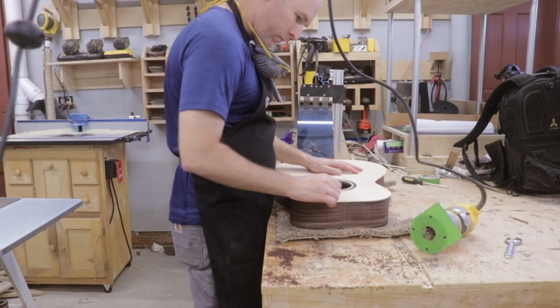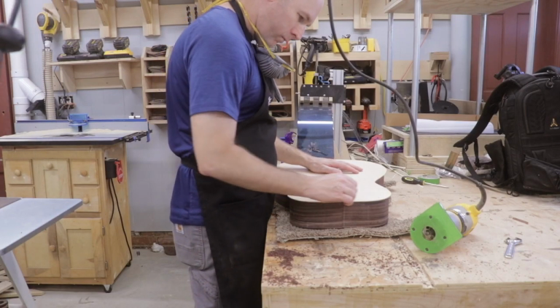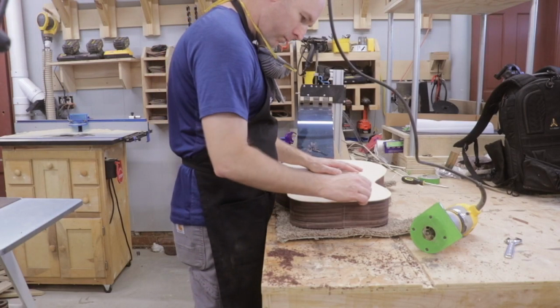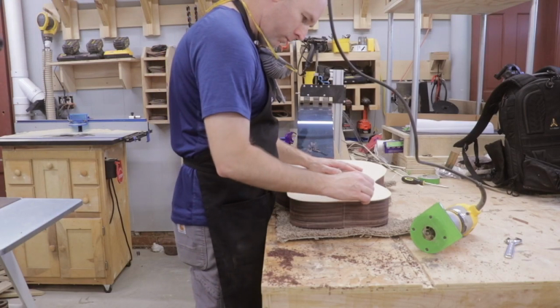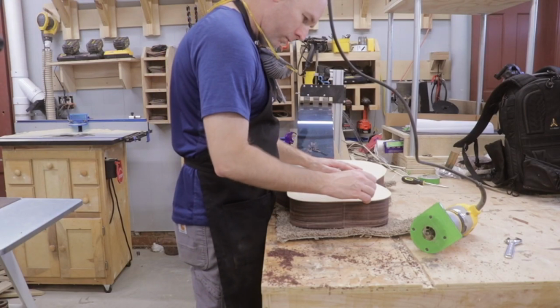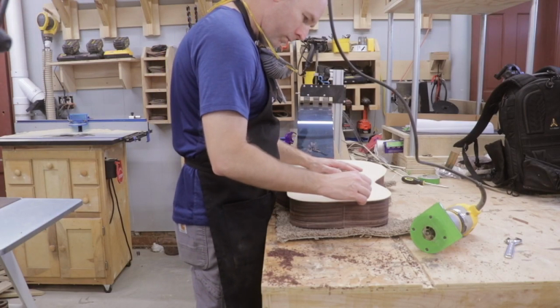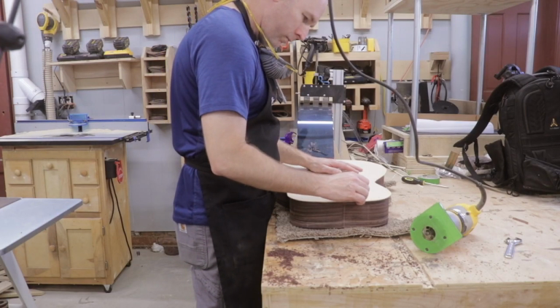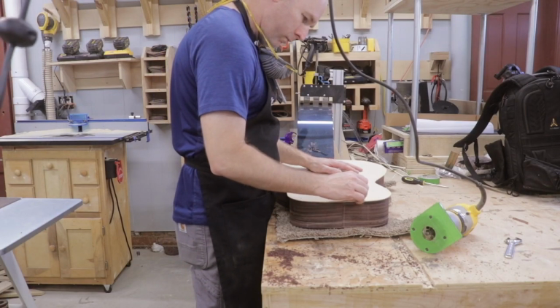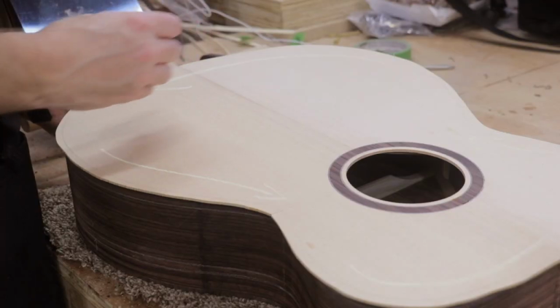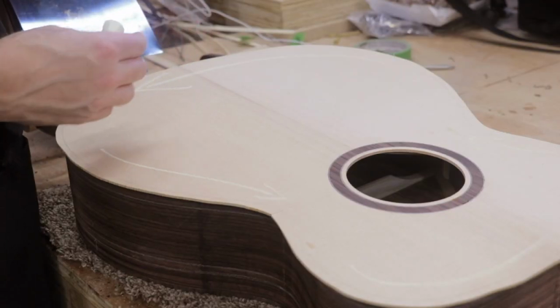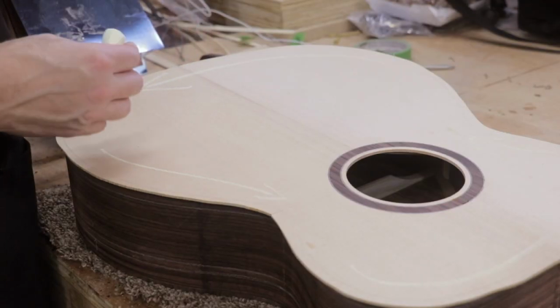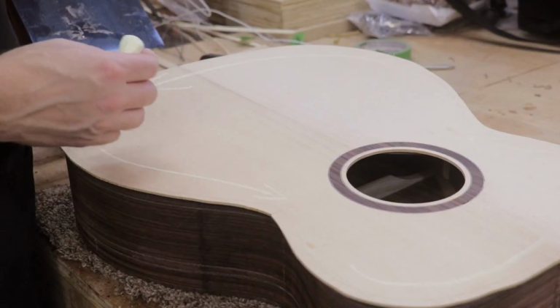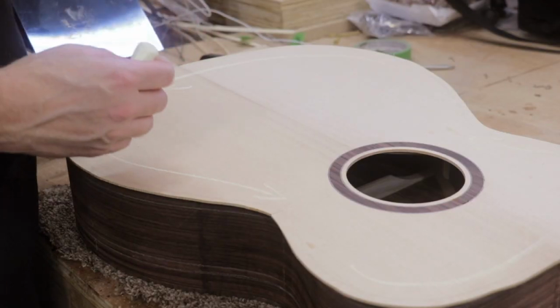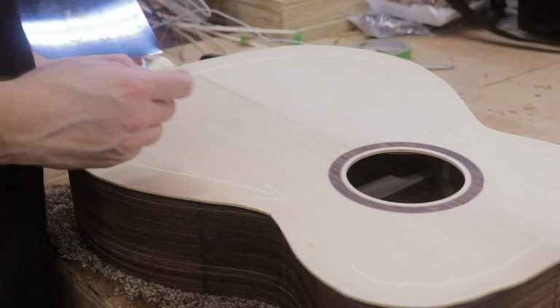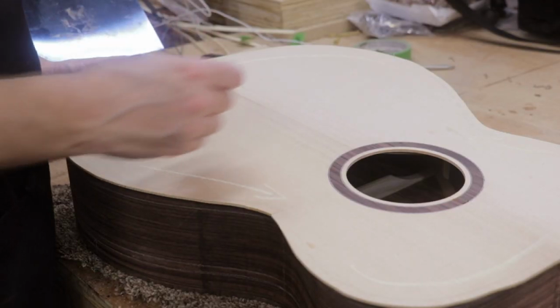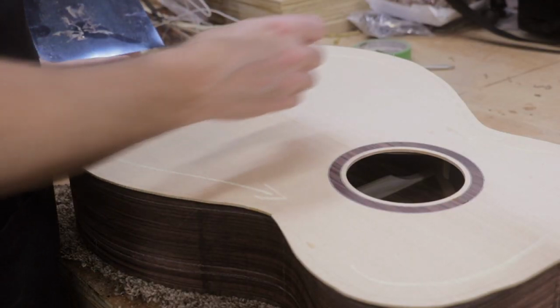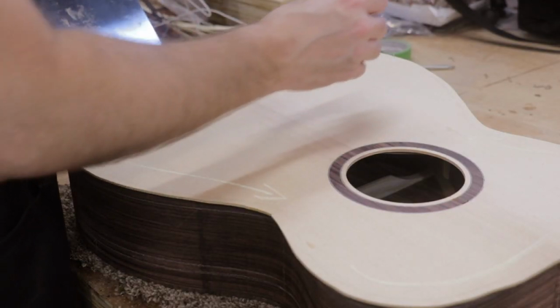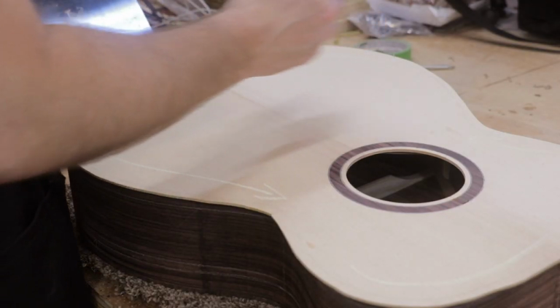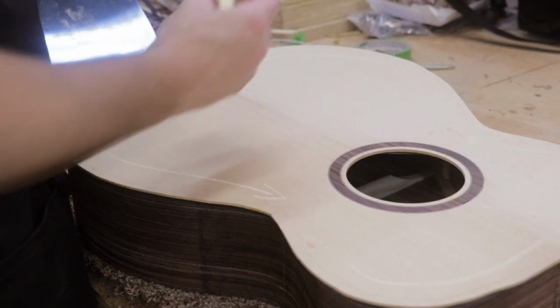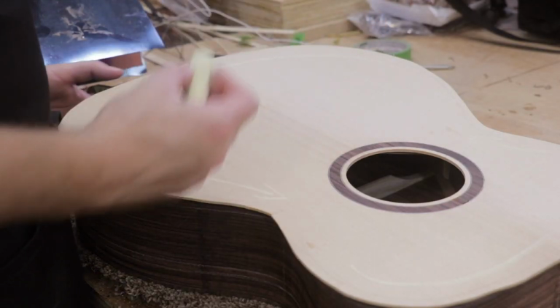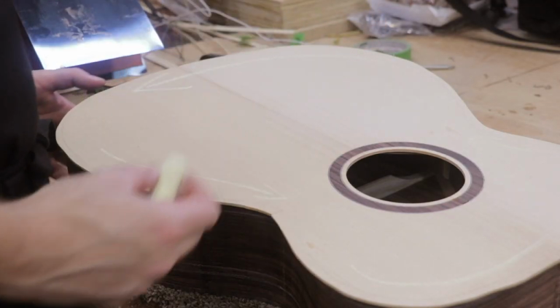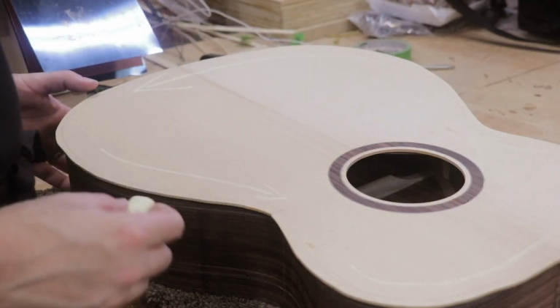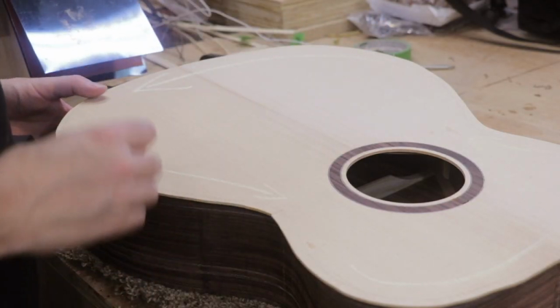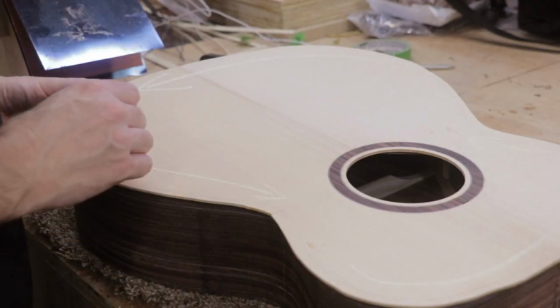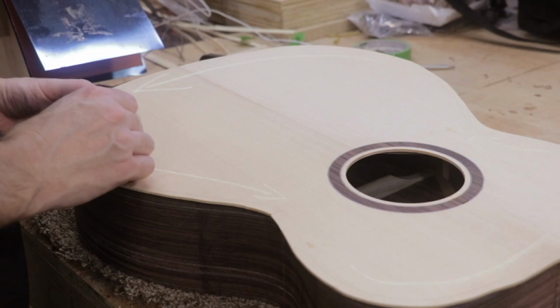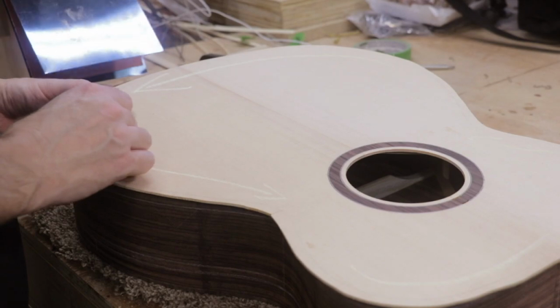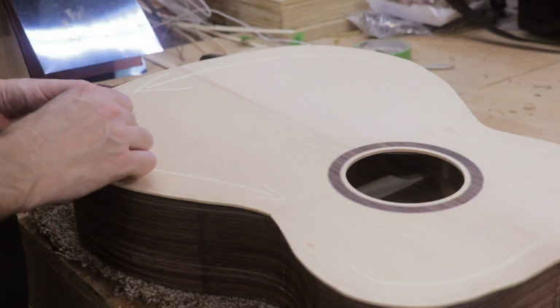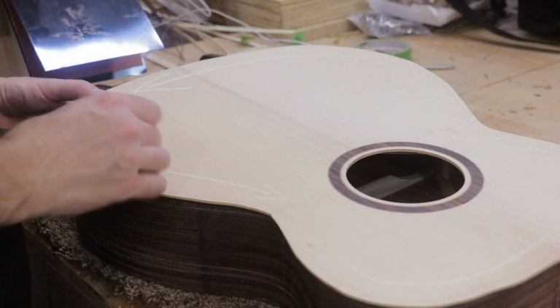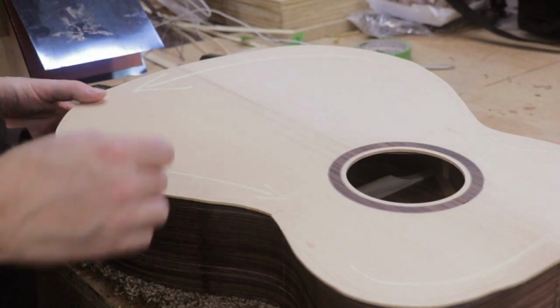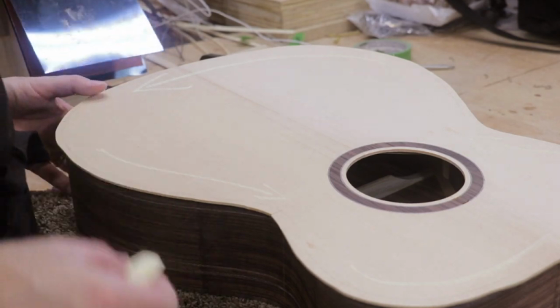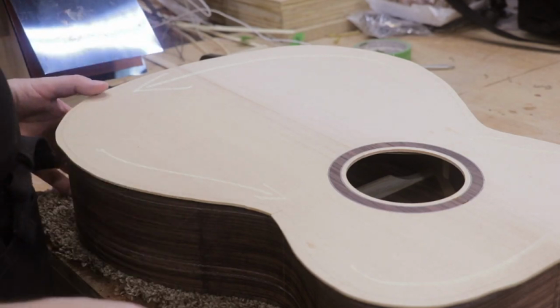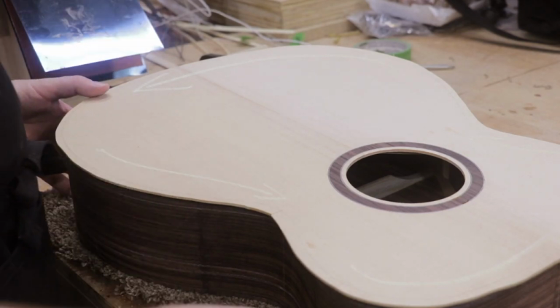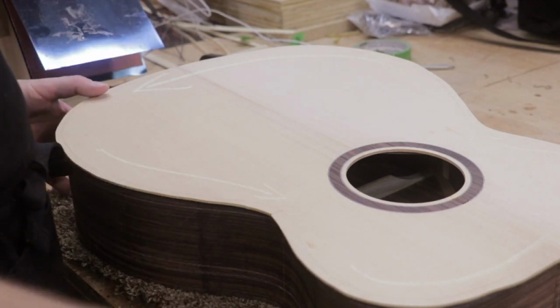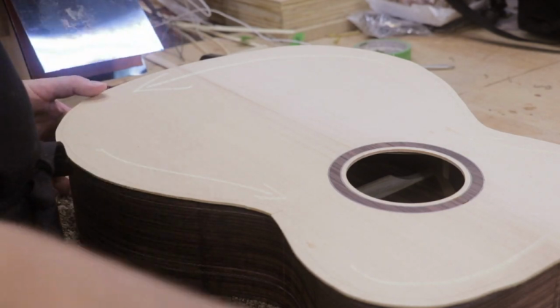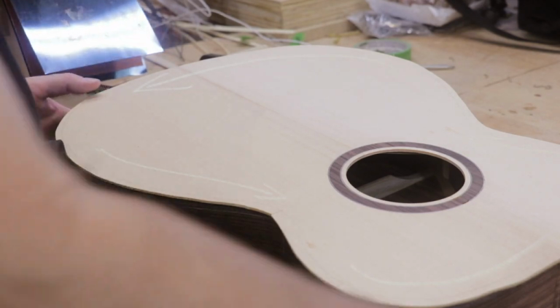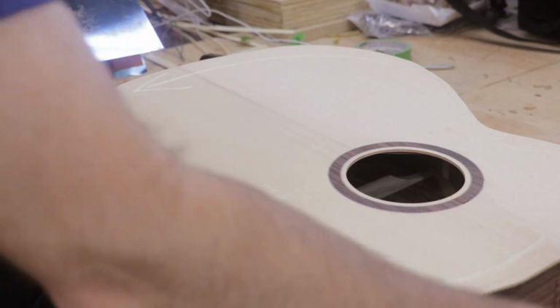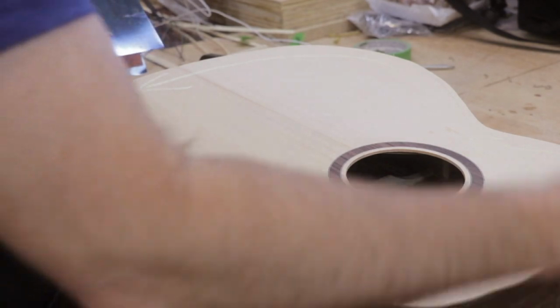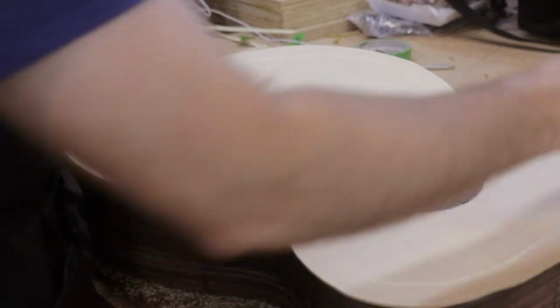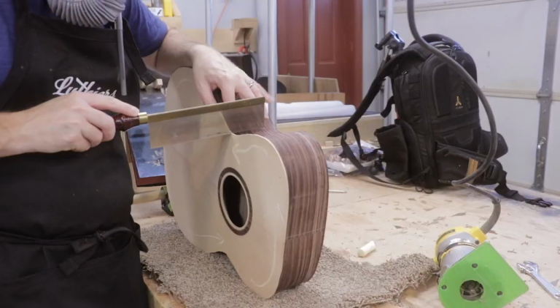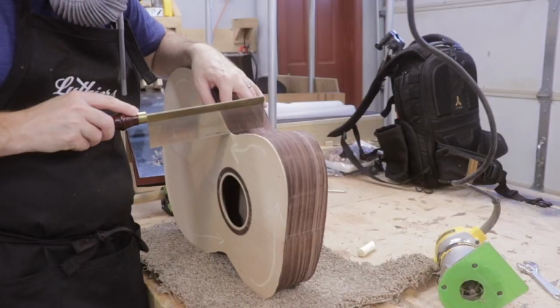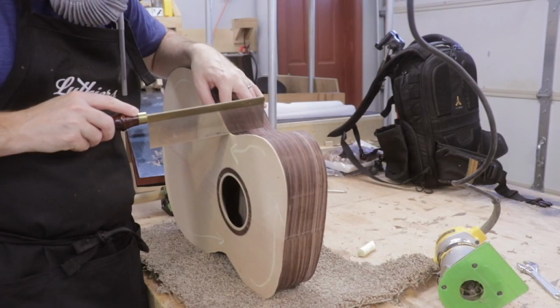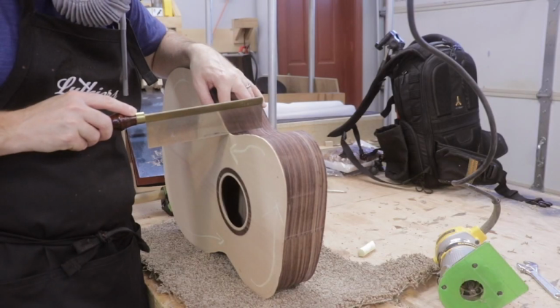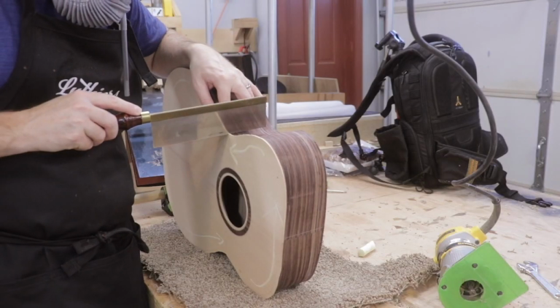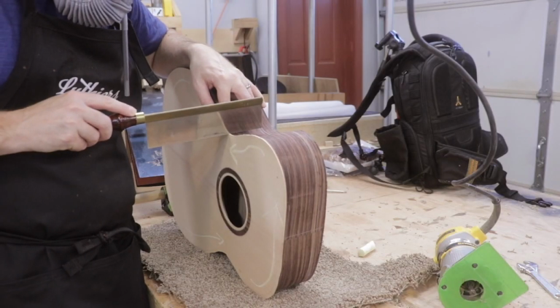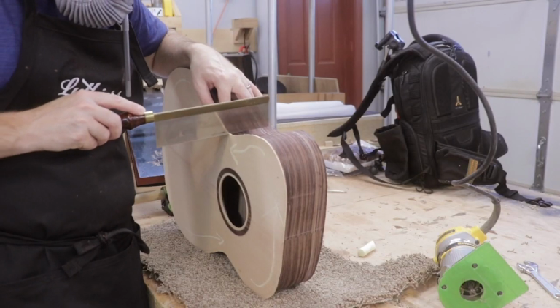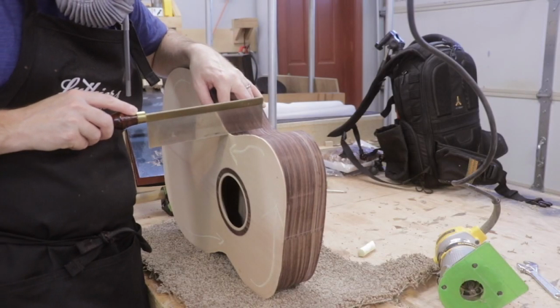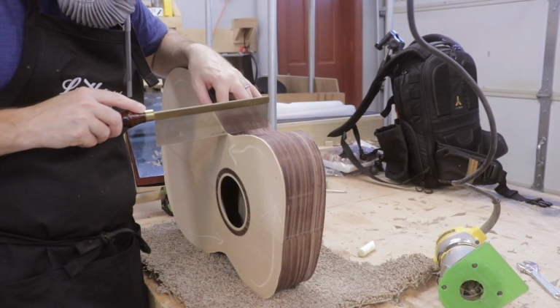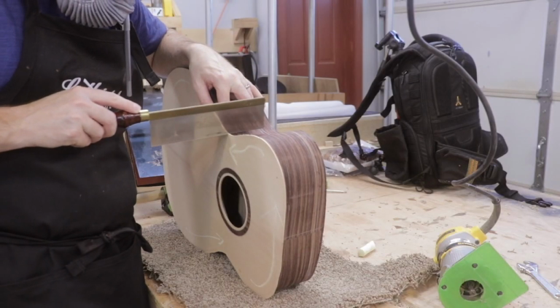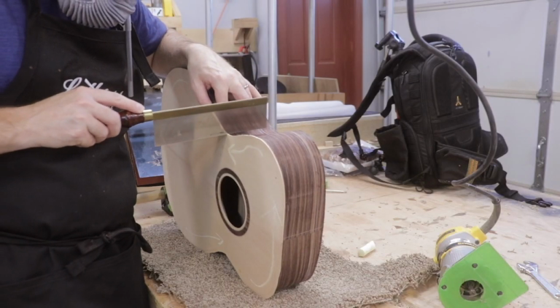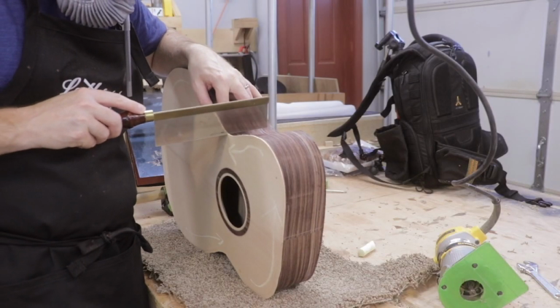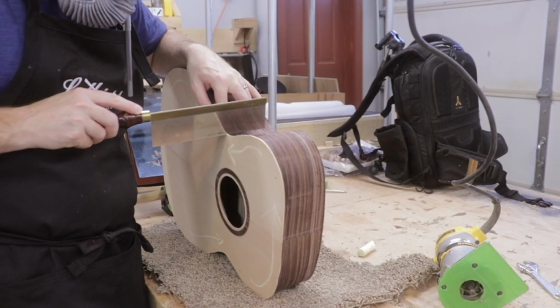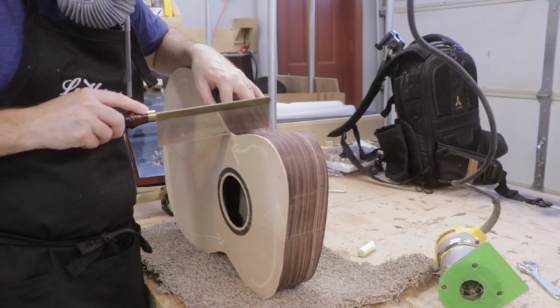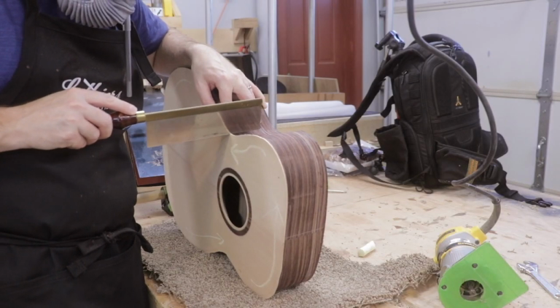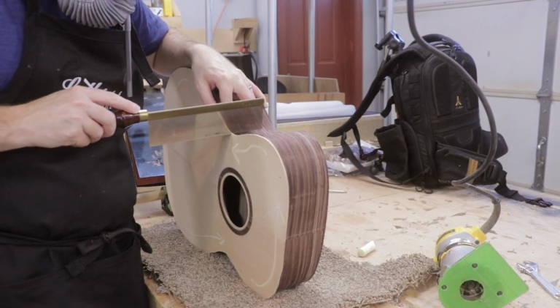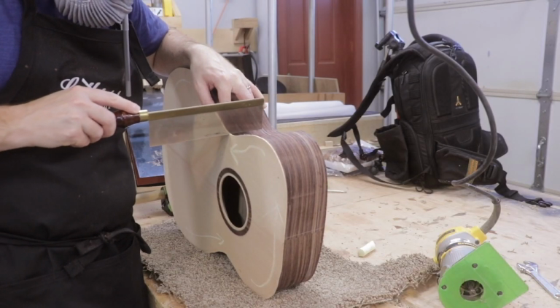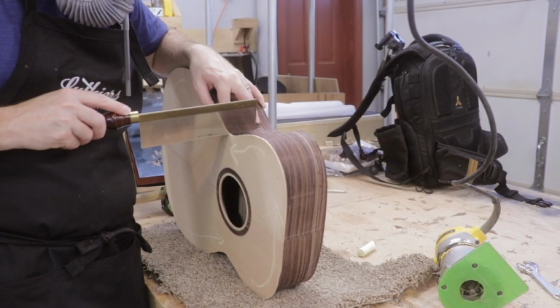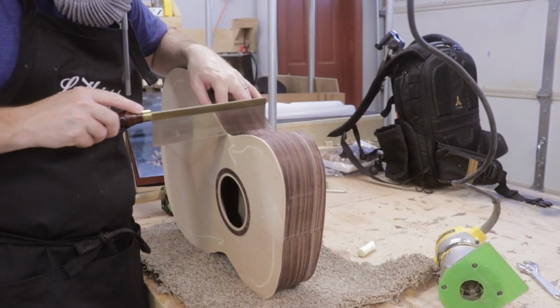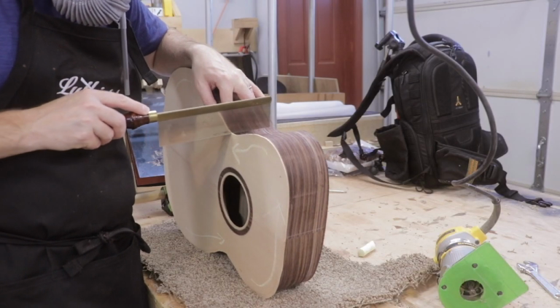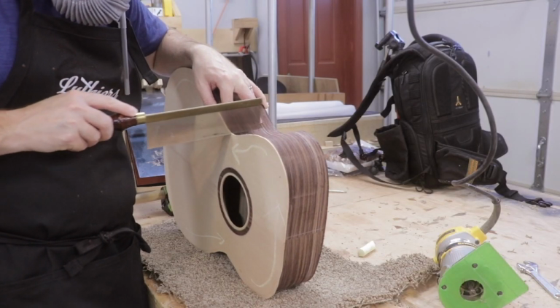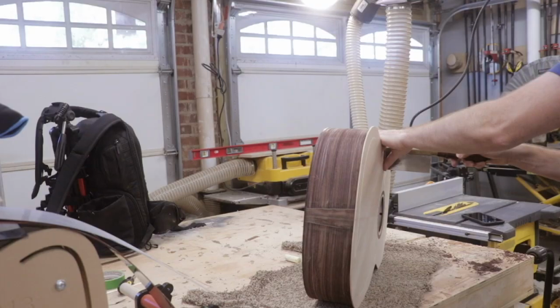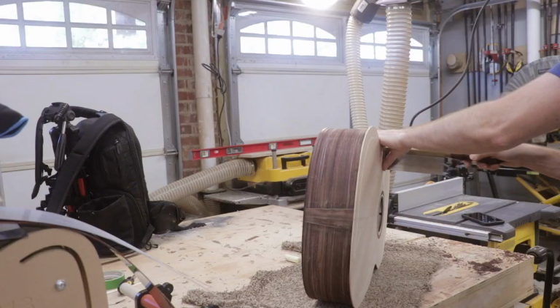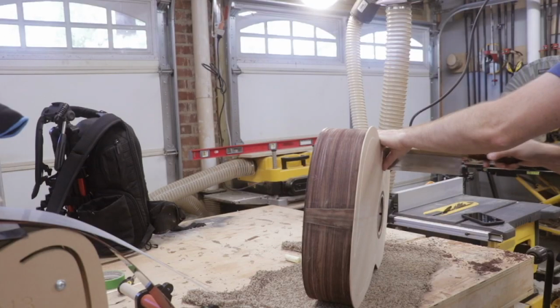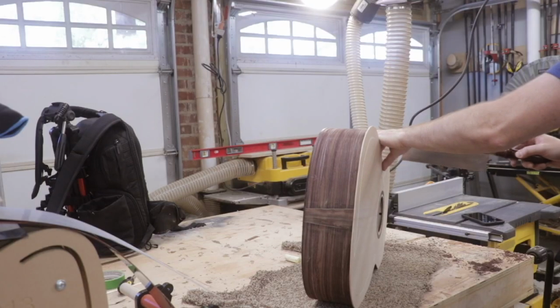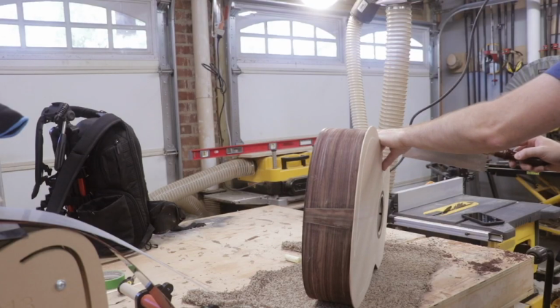In the last episode, we closed the sound box. Today, we will be adding binding, purfling, and cutting the mortise for the neck.